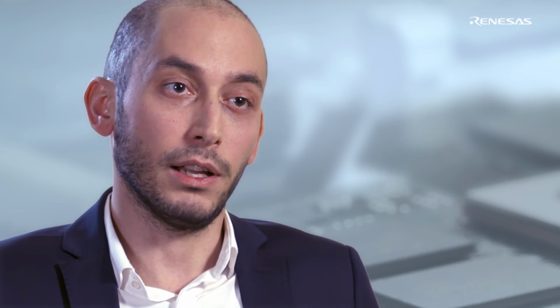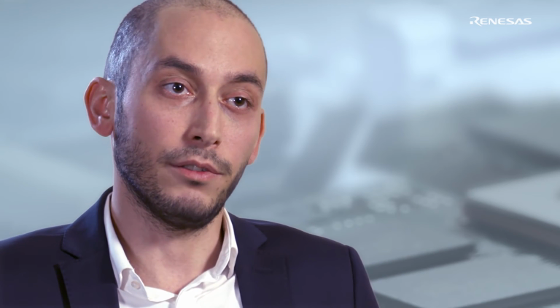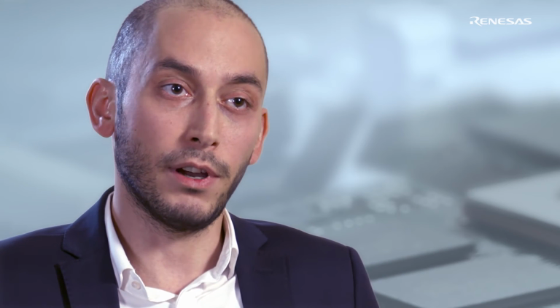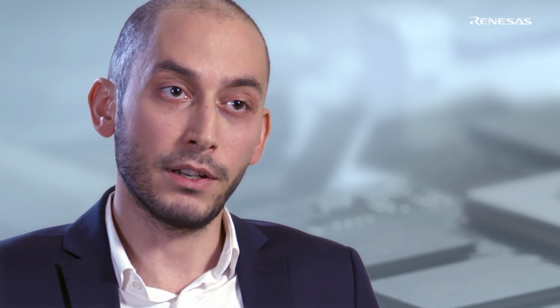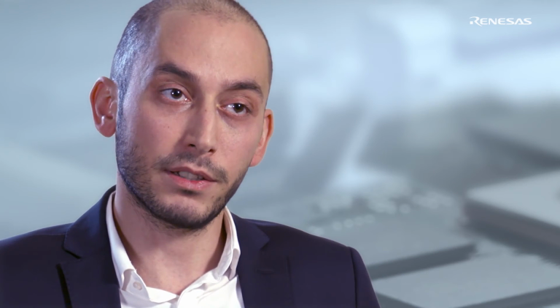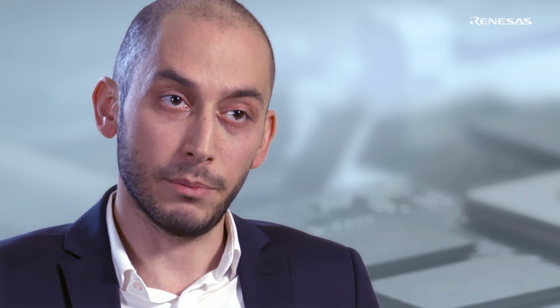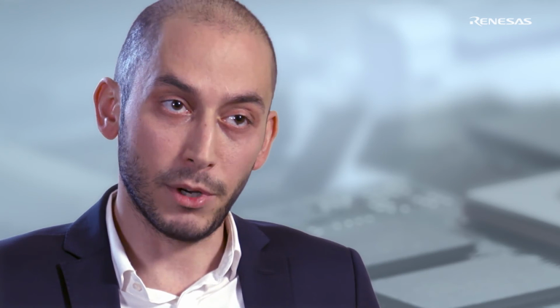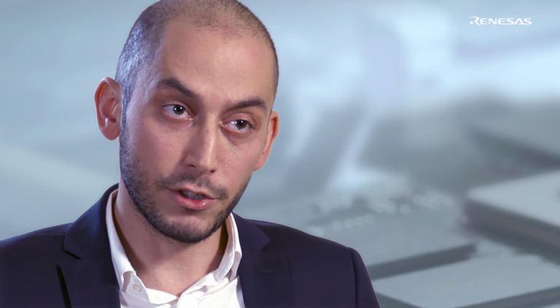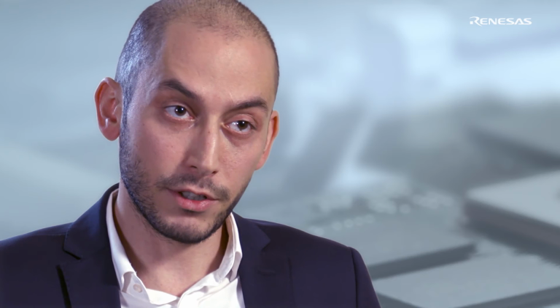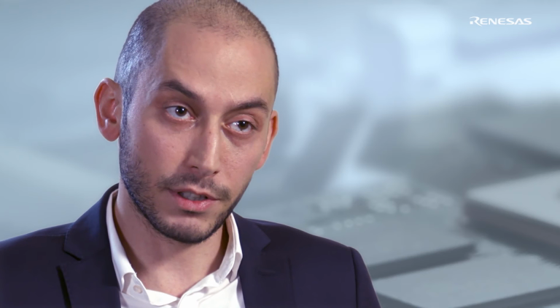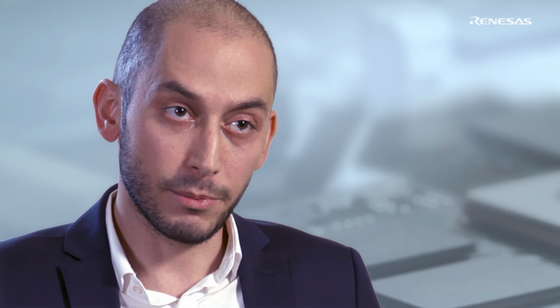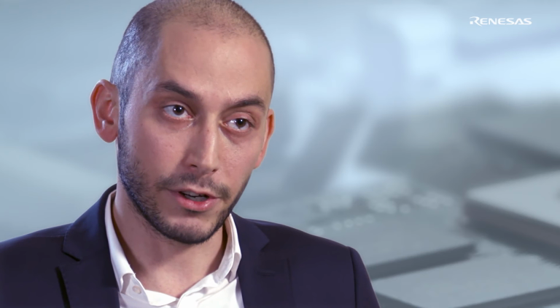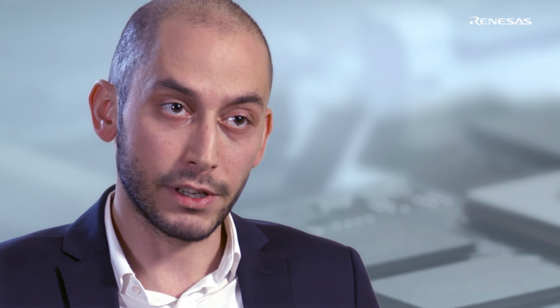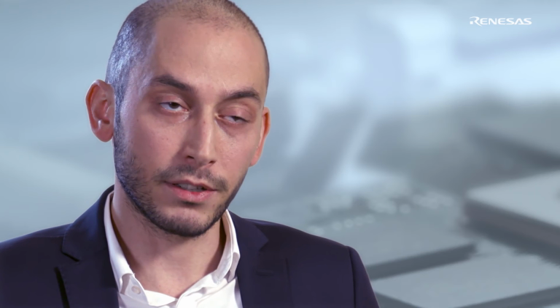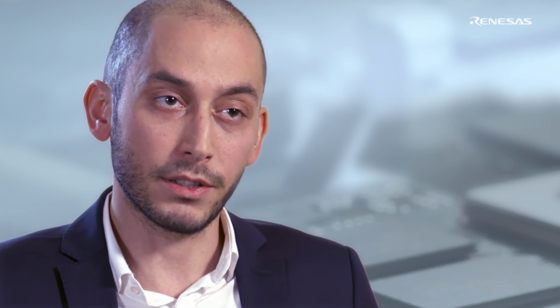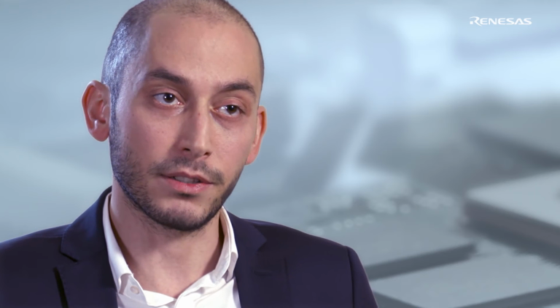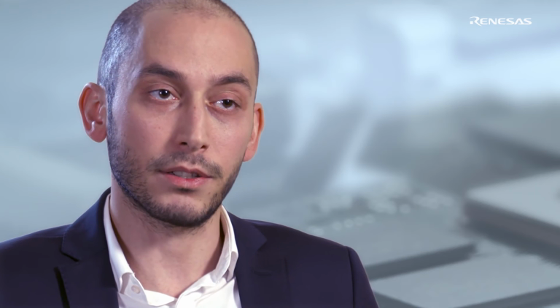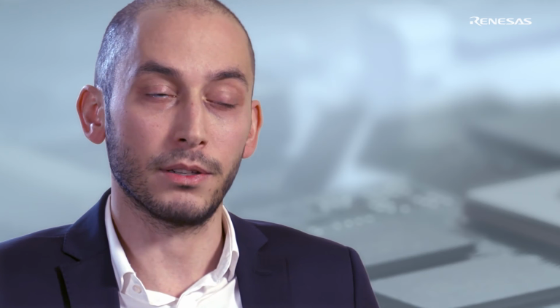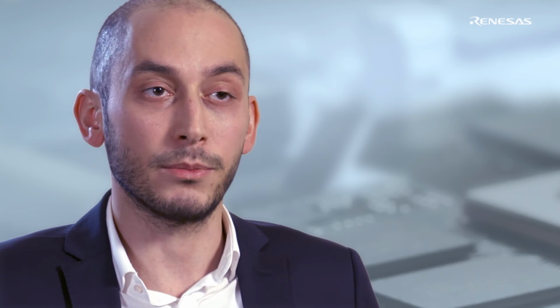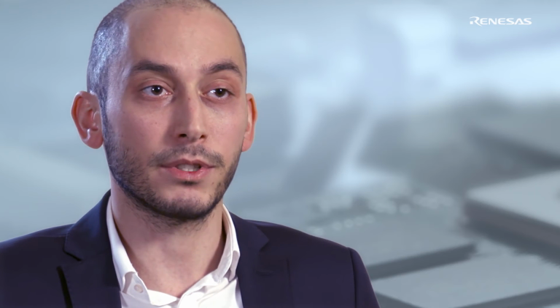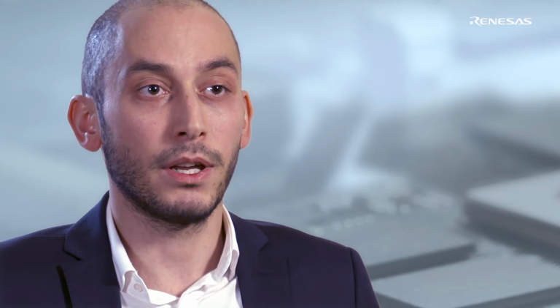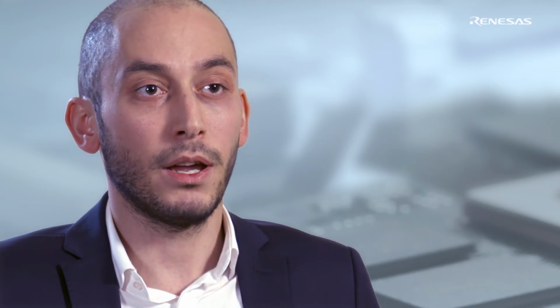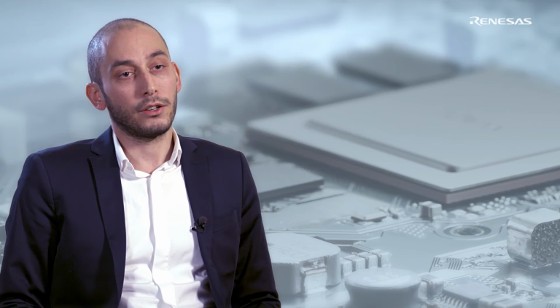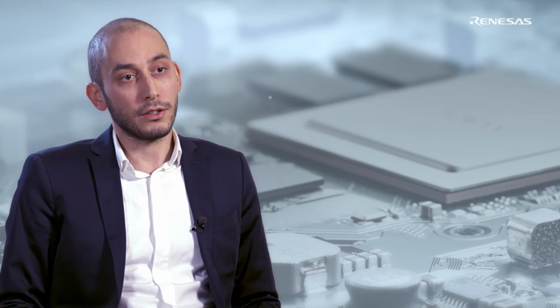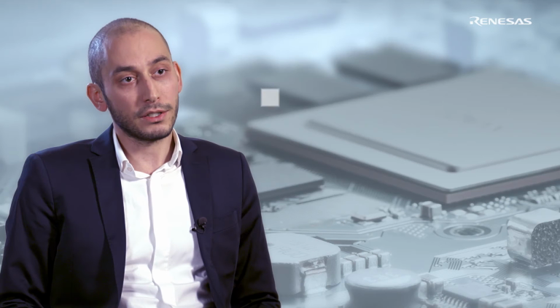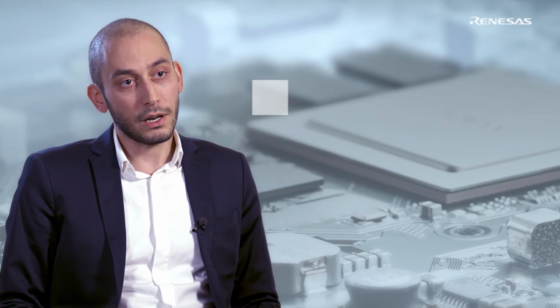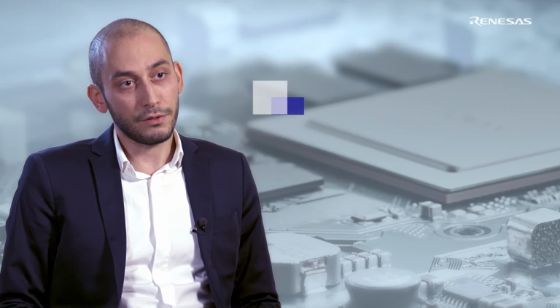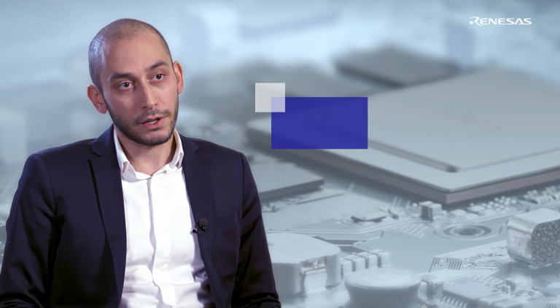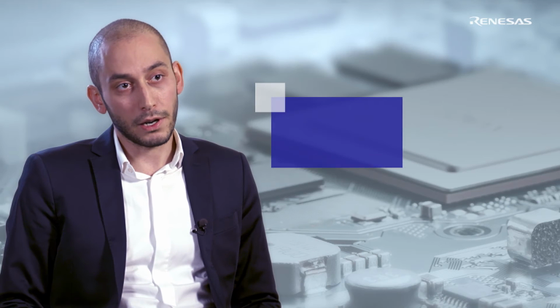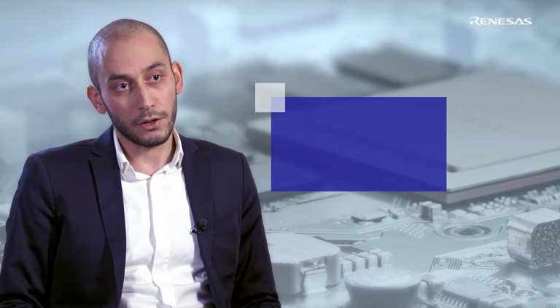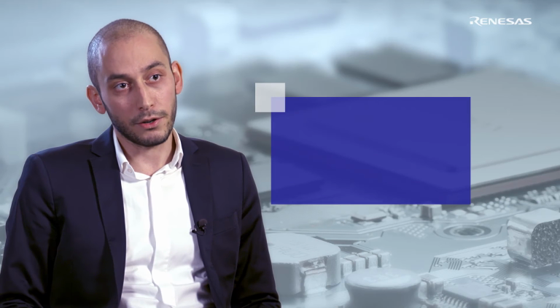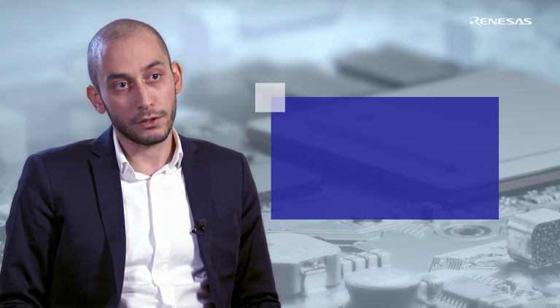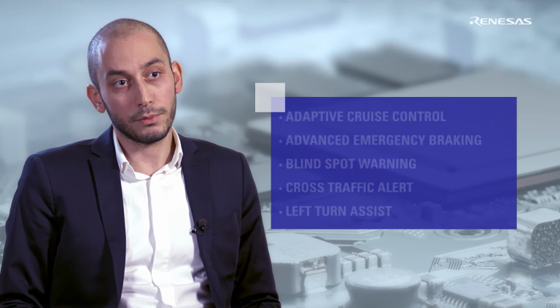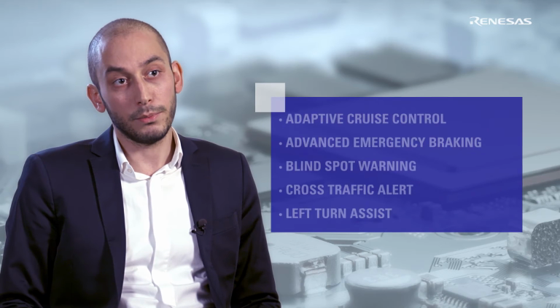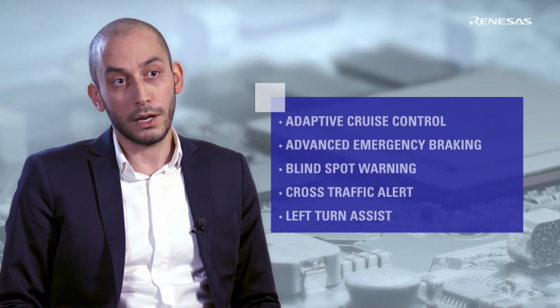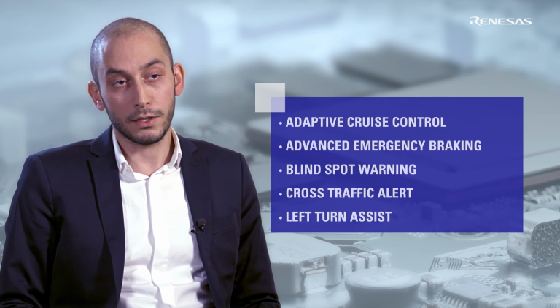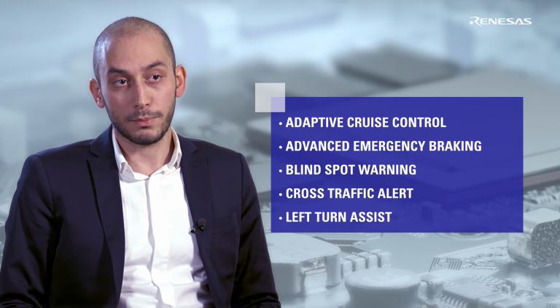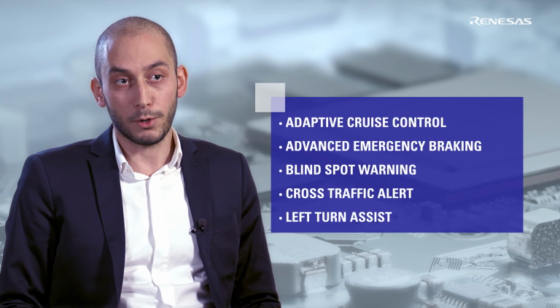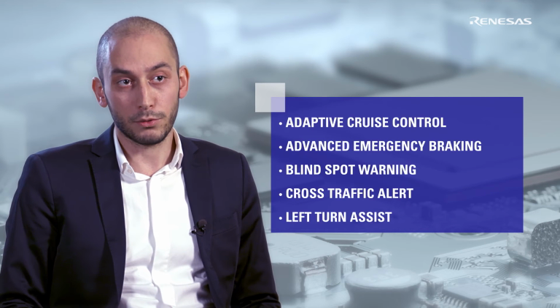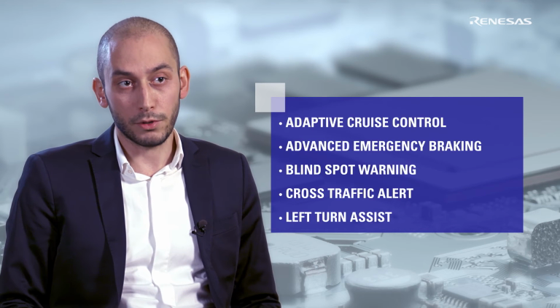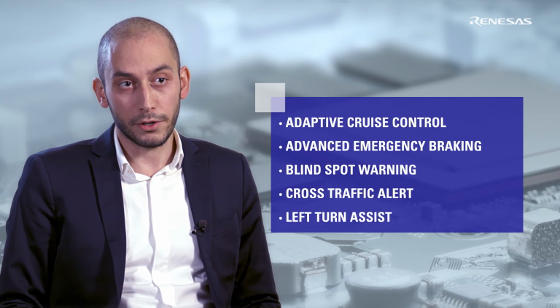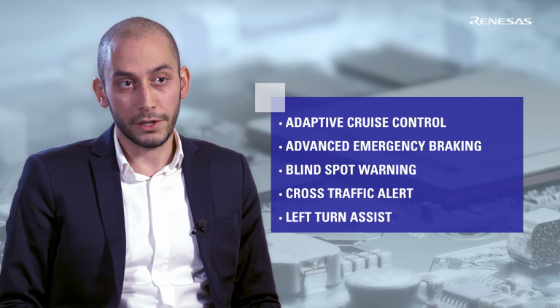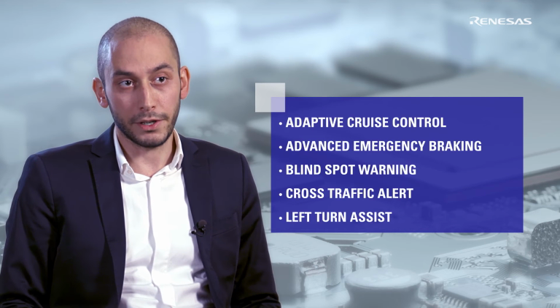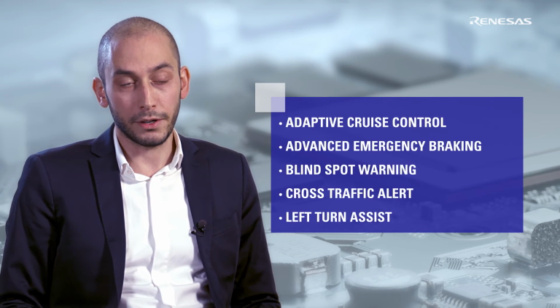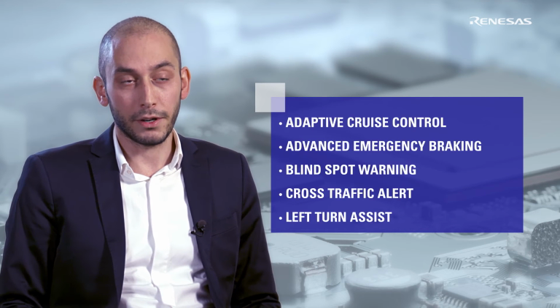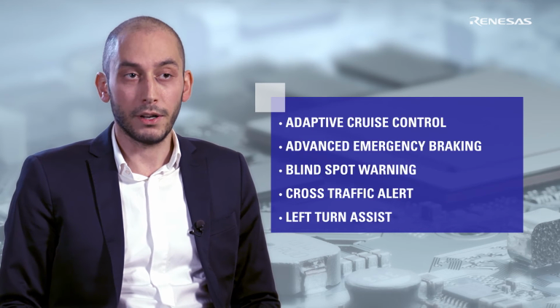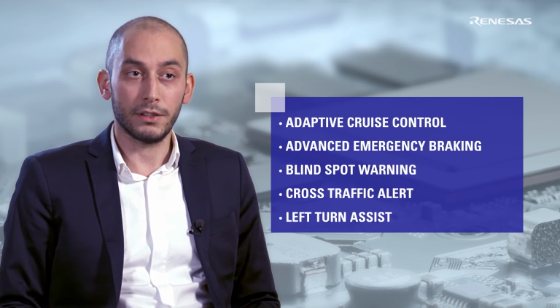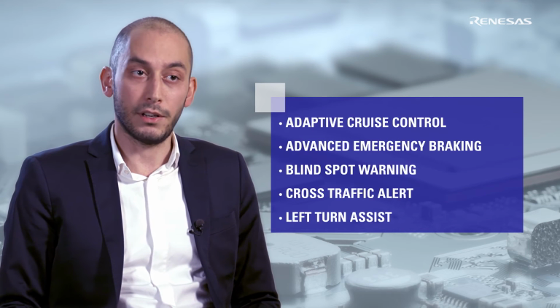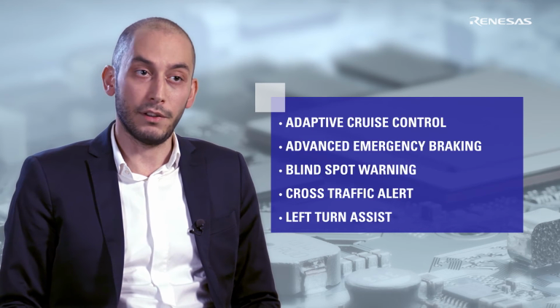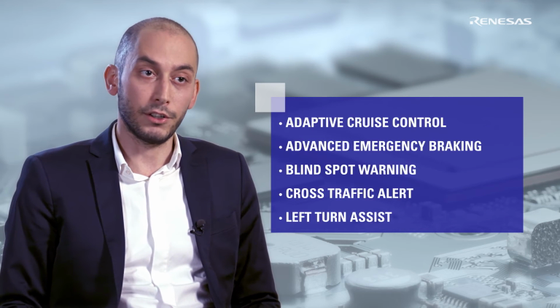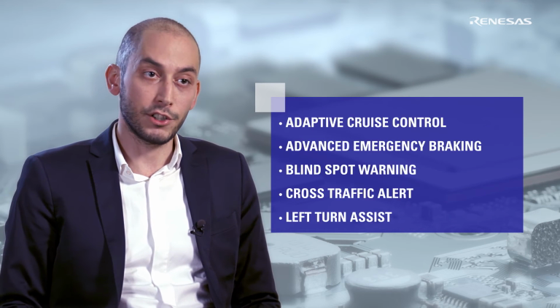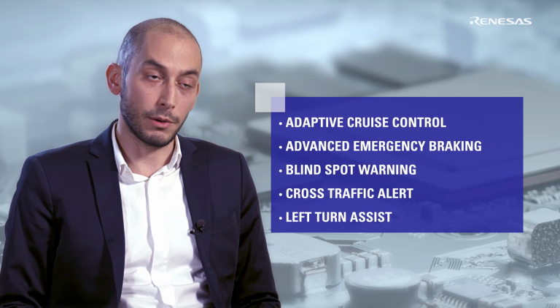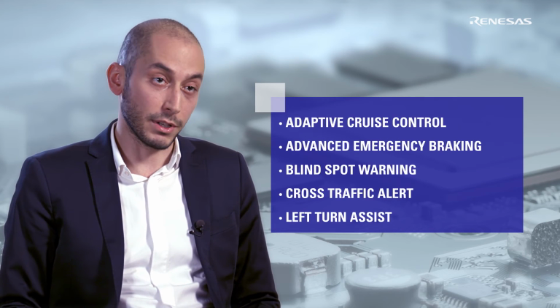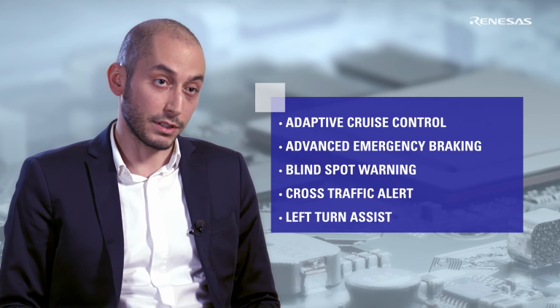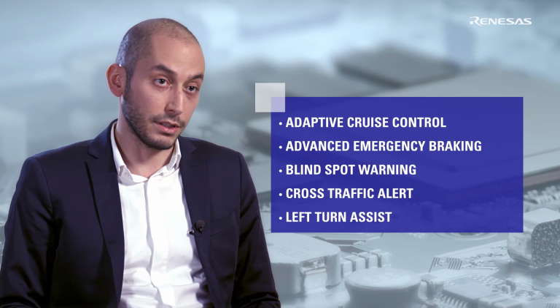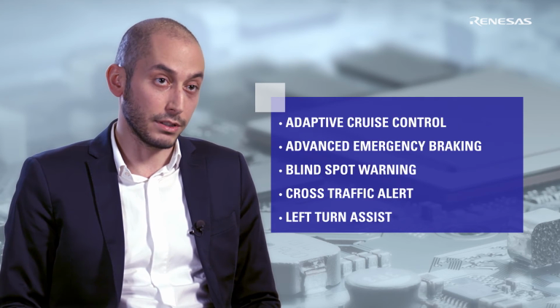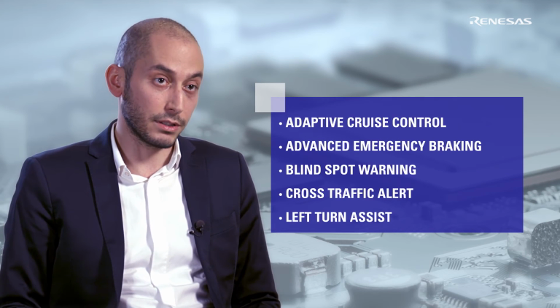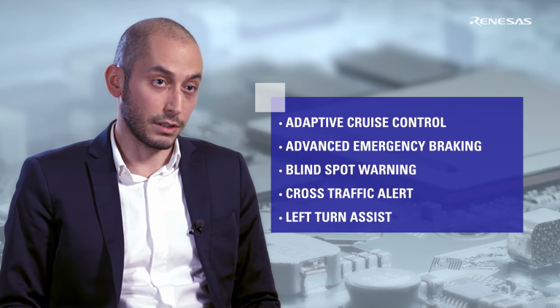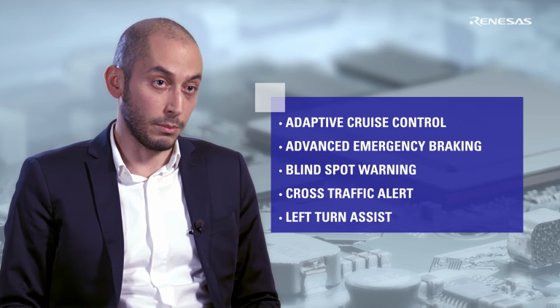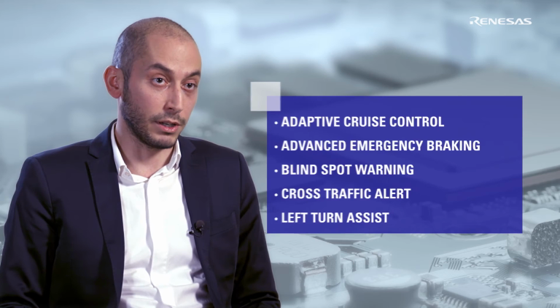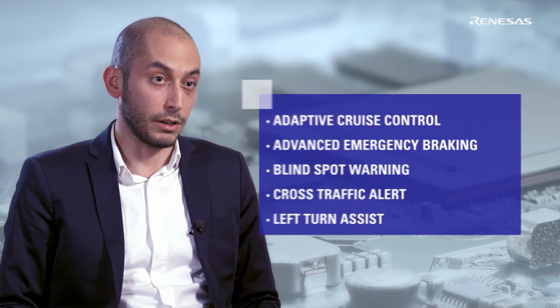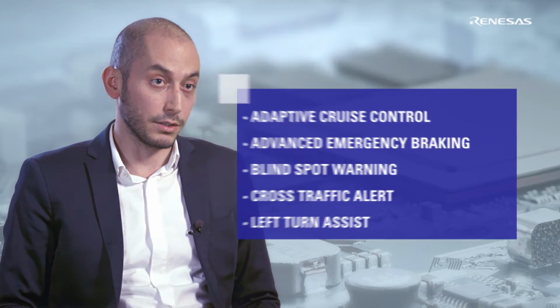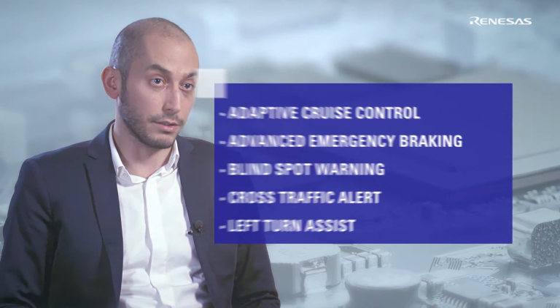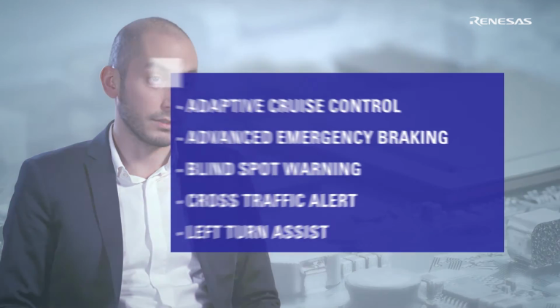advanced emergency braking systems, cross-traffic alert, blind spot warning, traffic jam assist, among others.